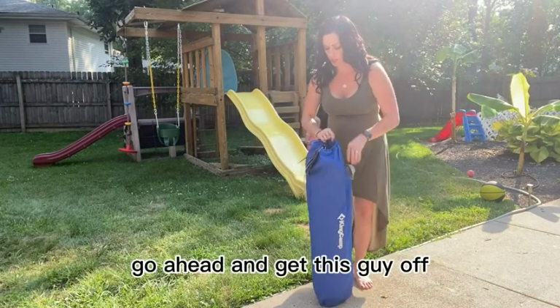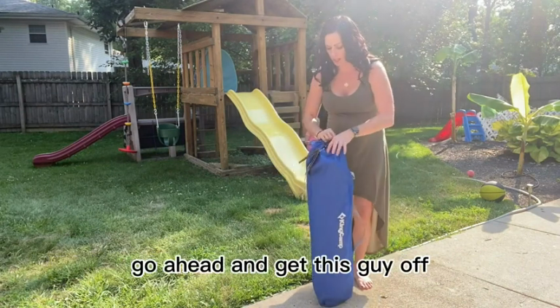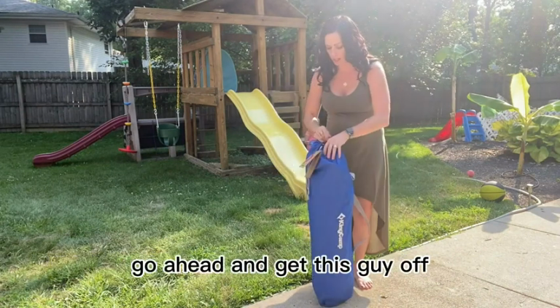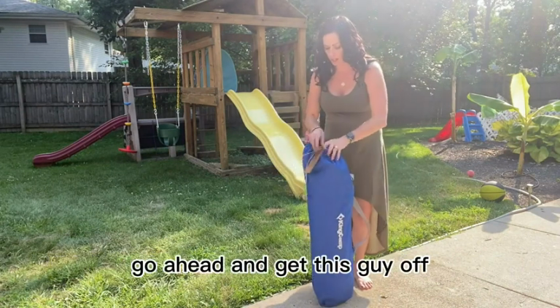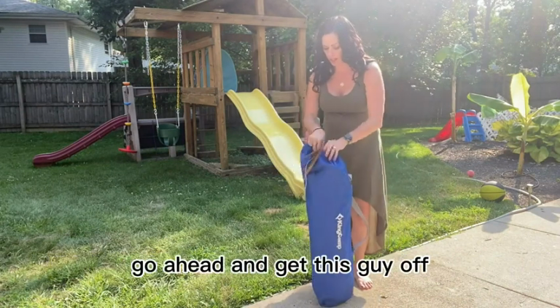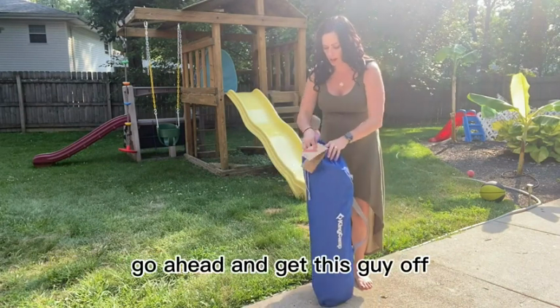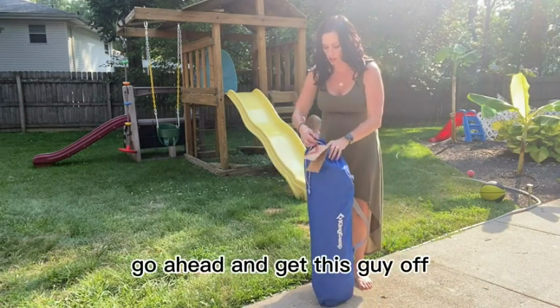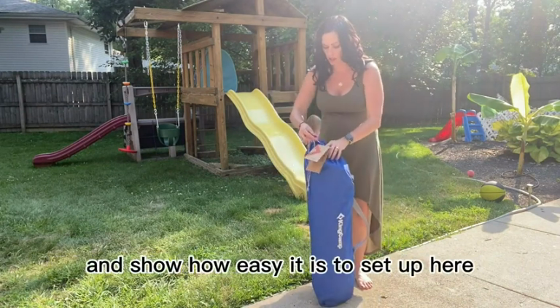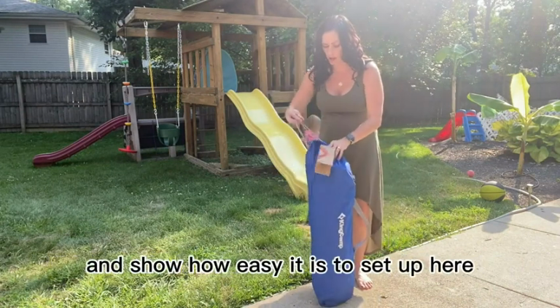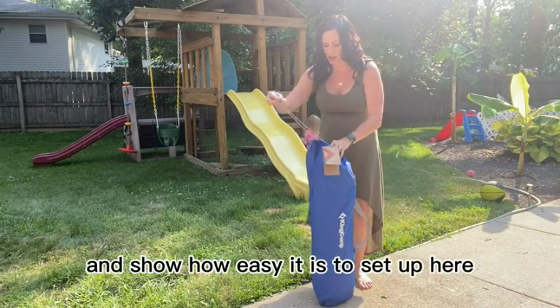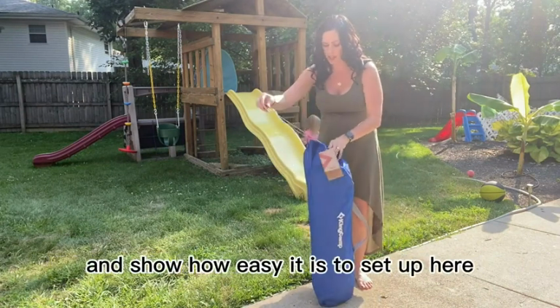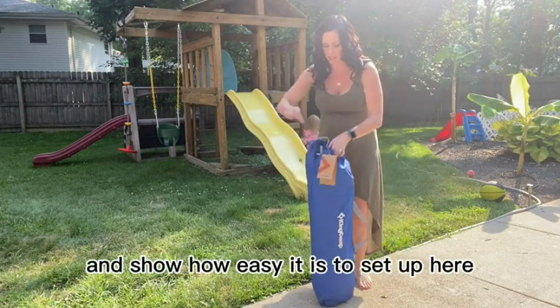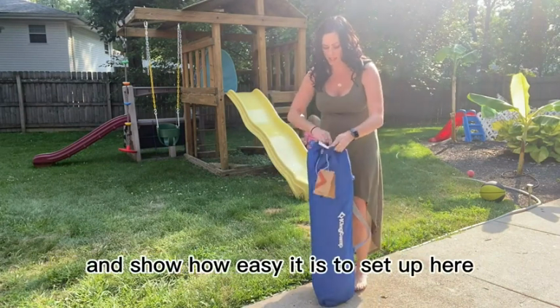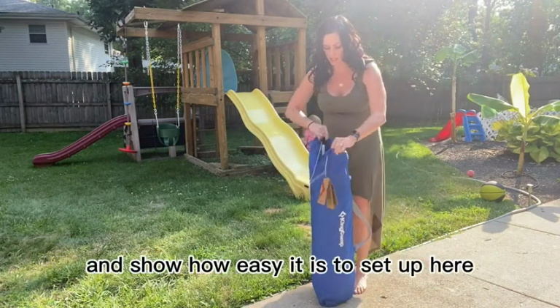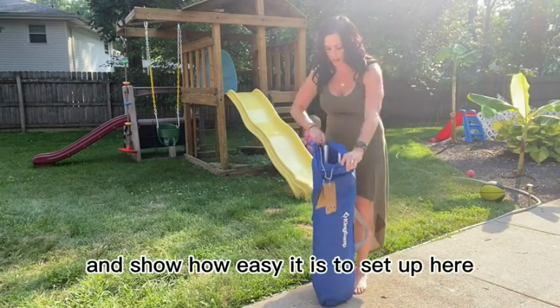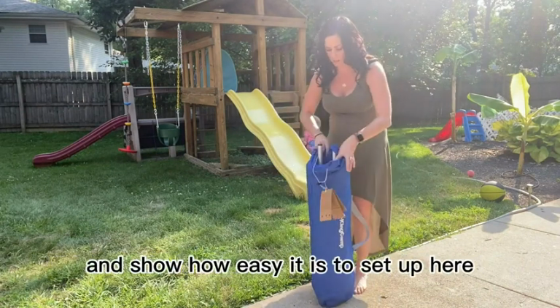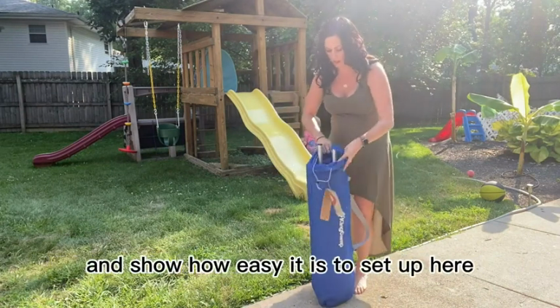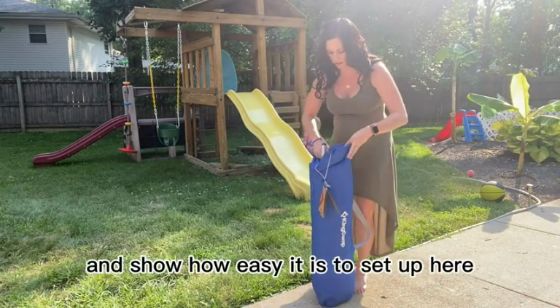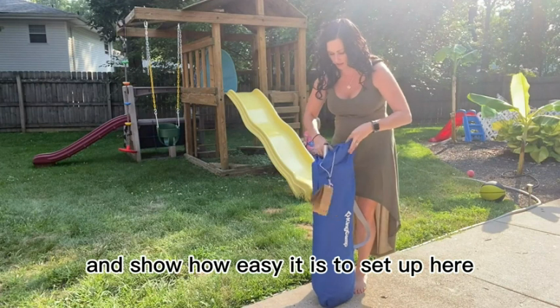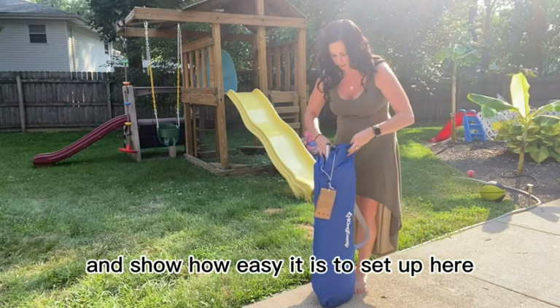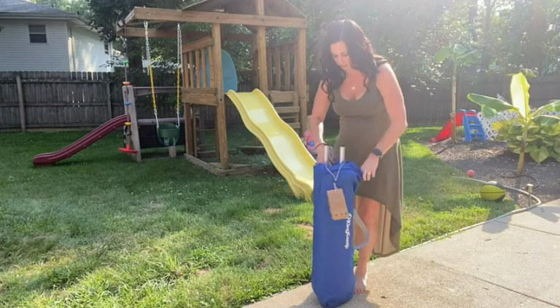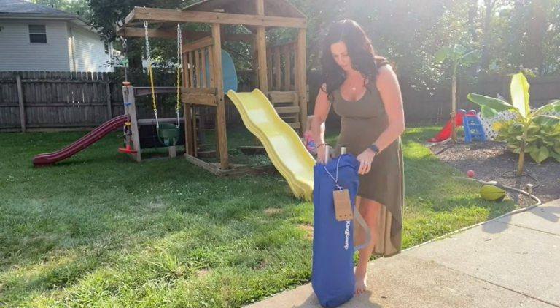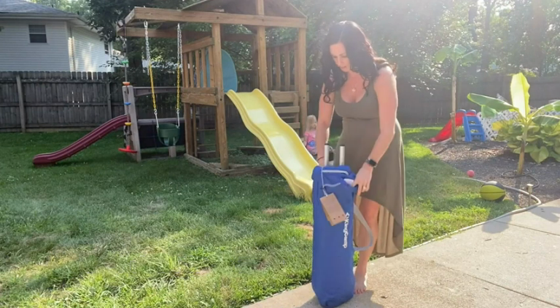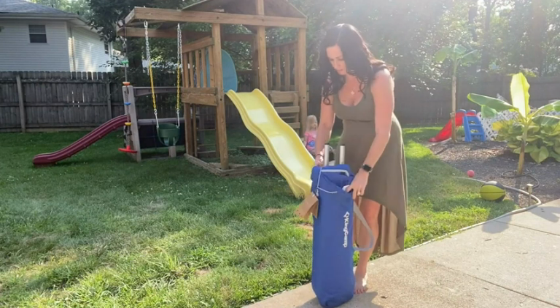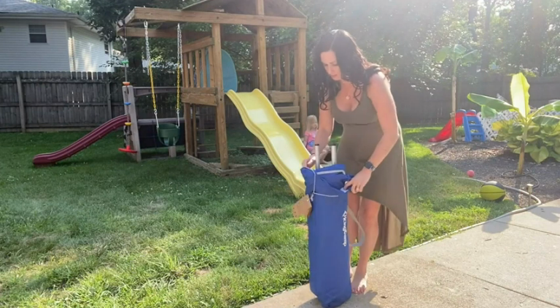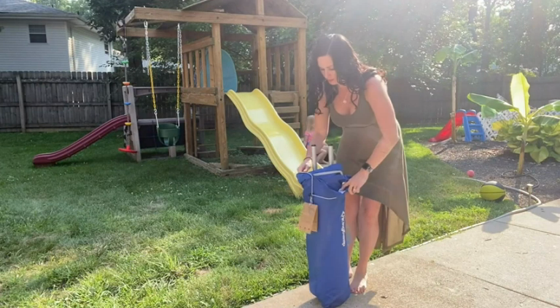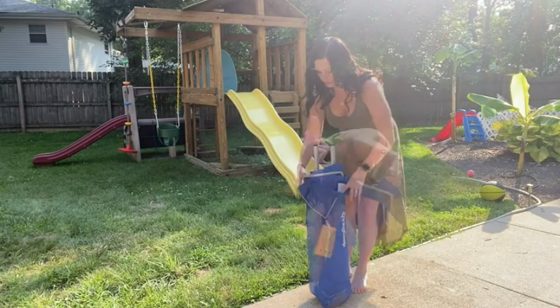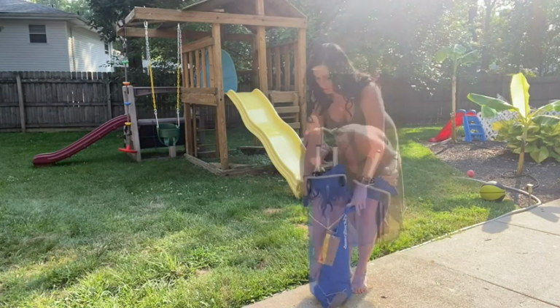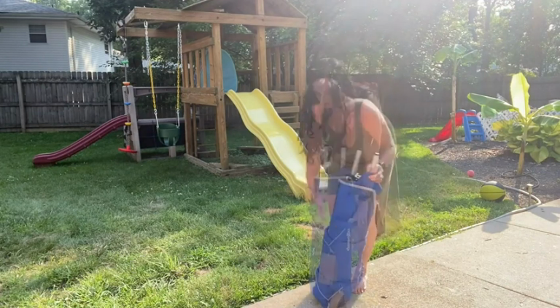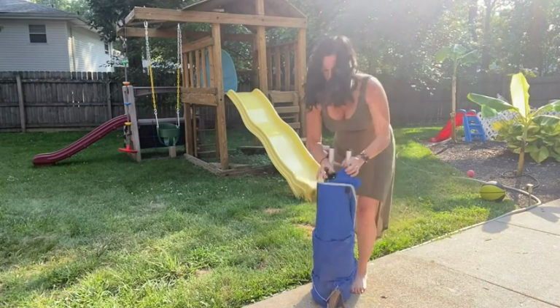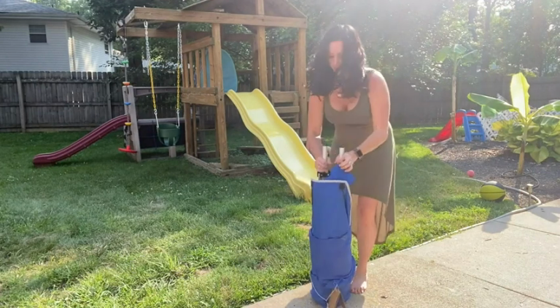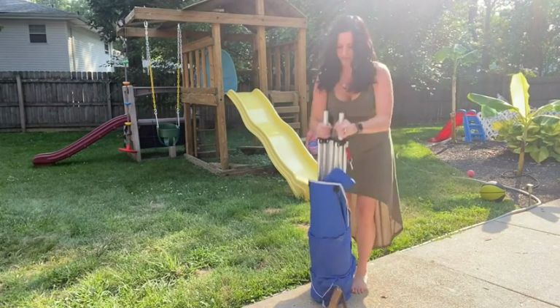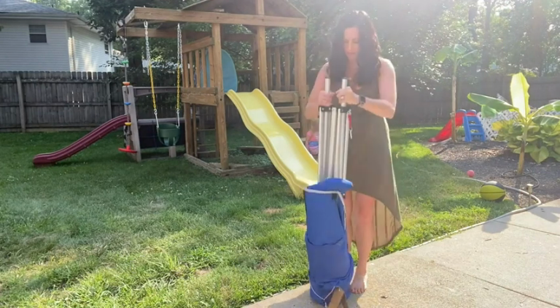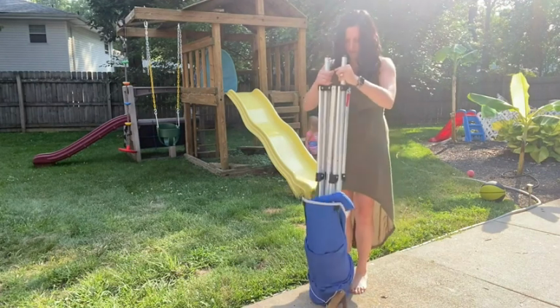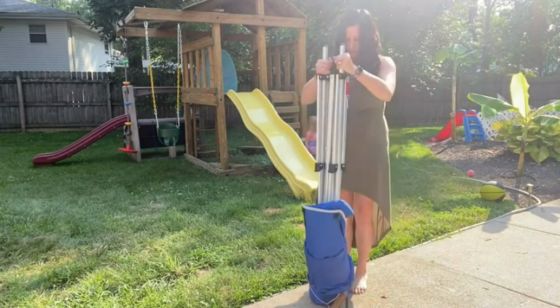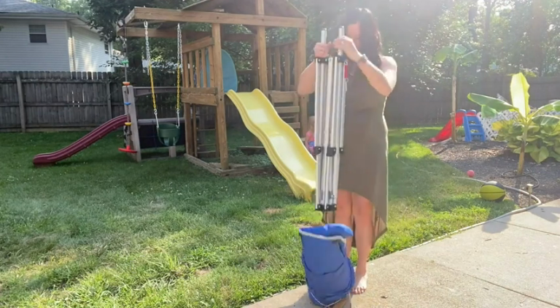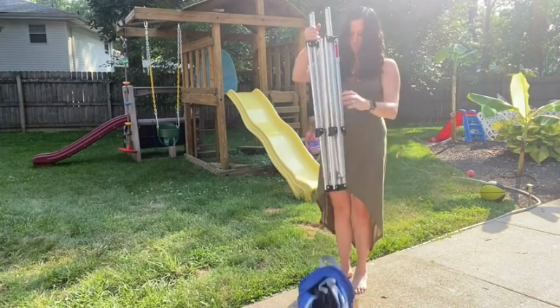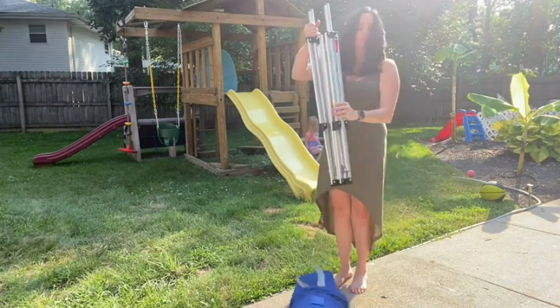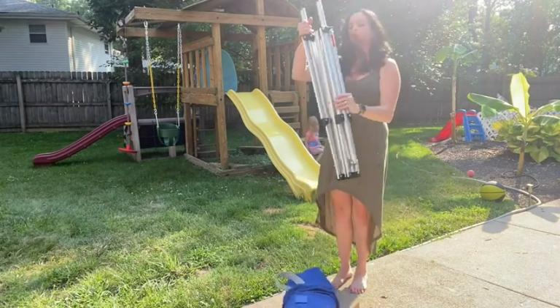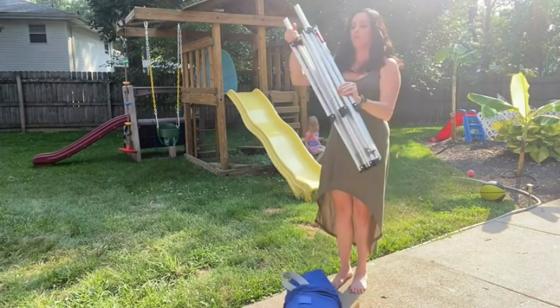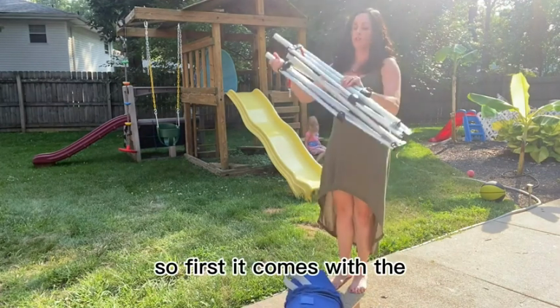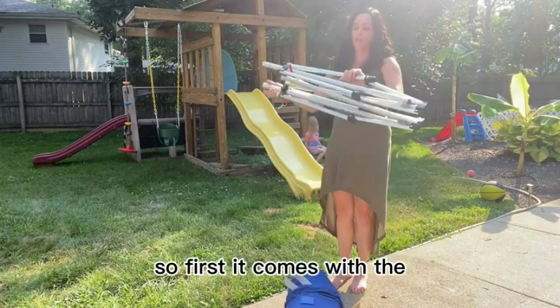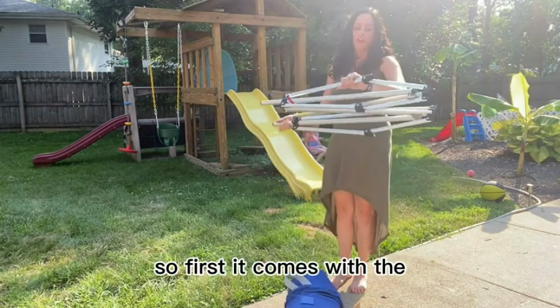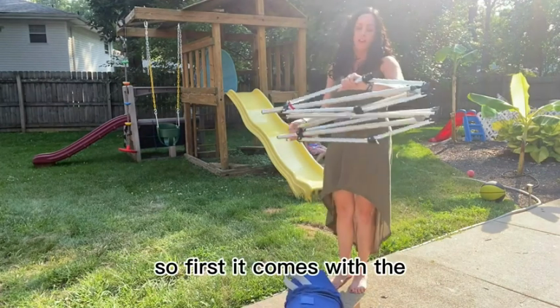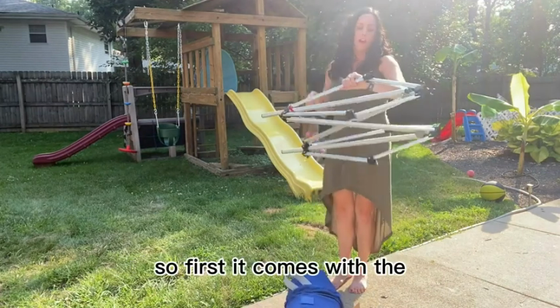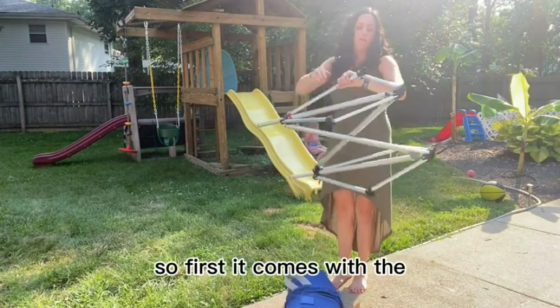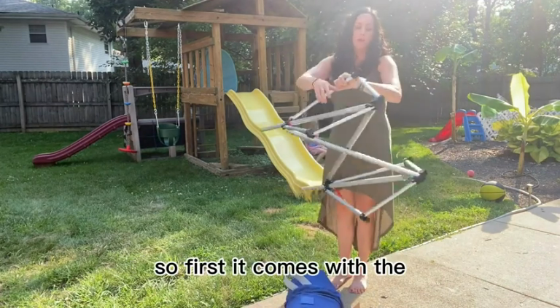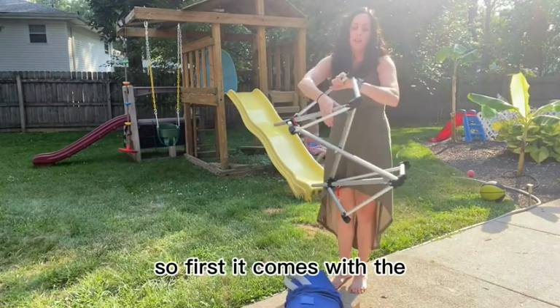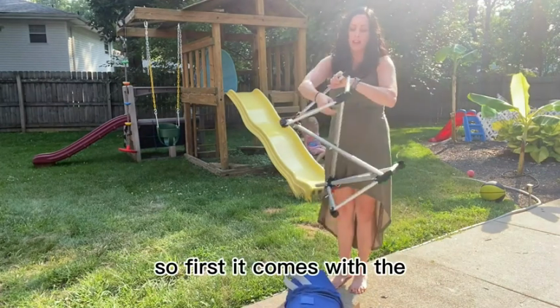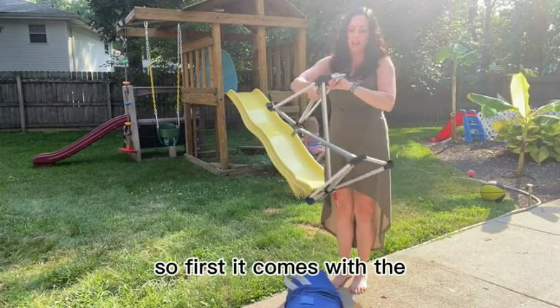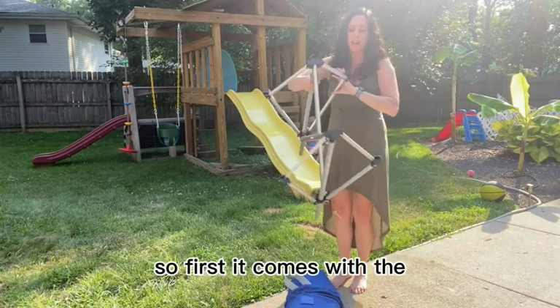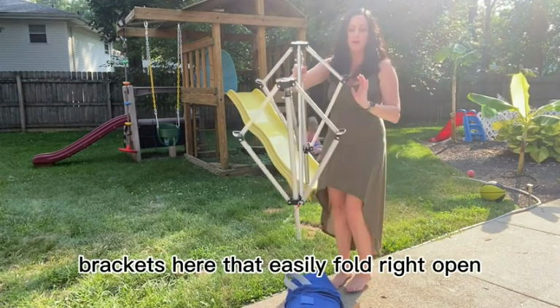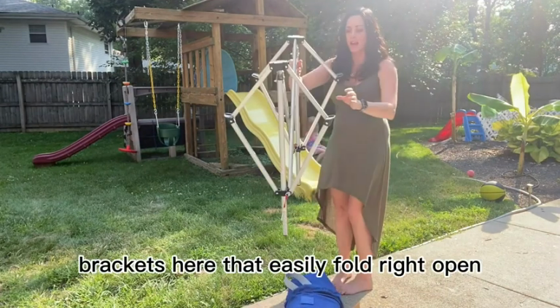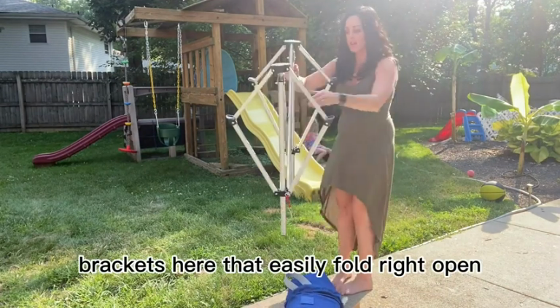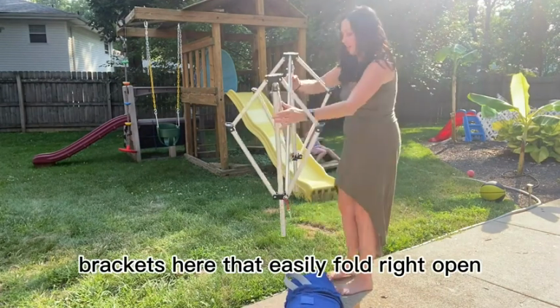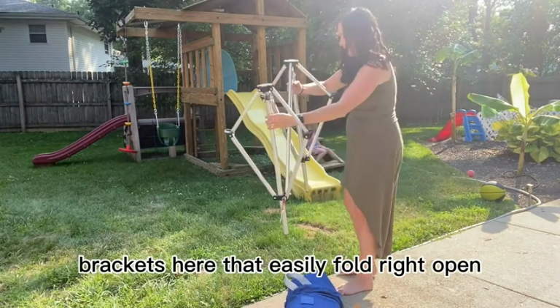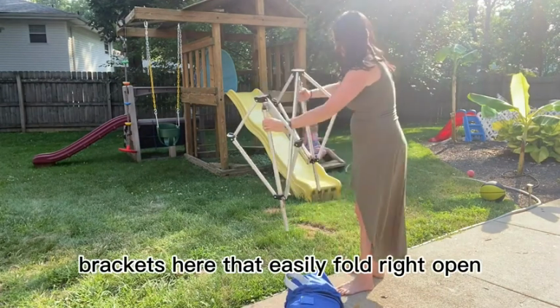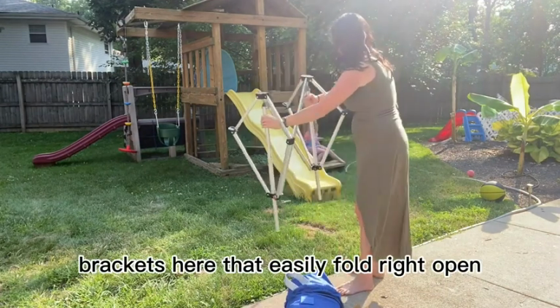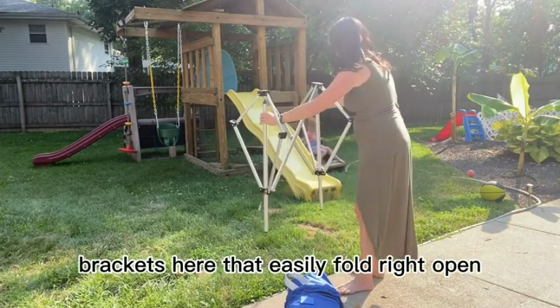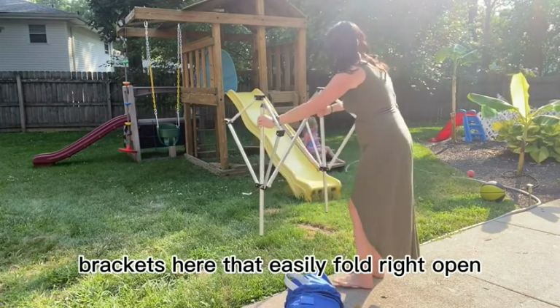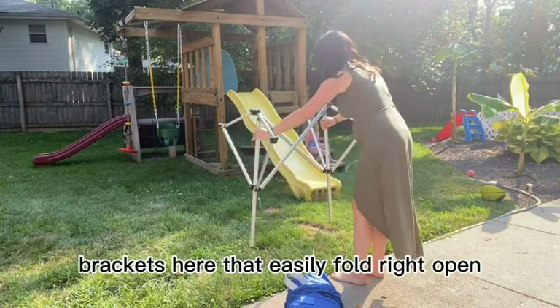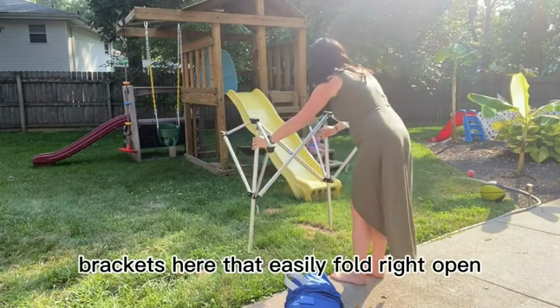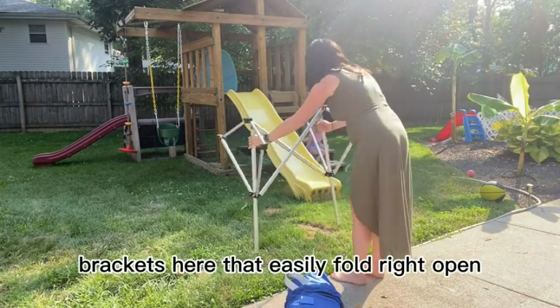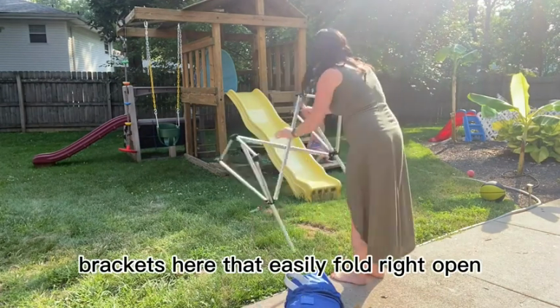I'll go ahead and get this out of the bag to show you how easy it is to set up. First, it comes with the brackets here that easily fold right open.